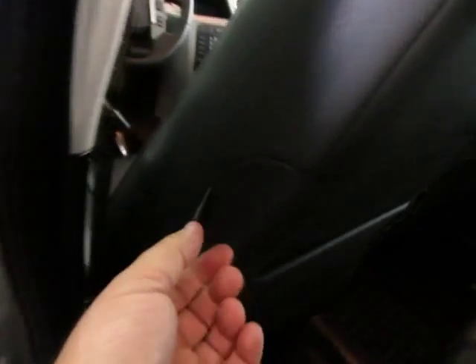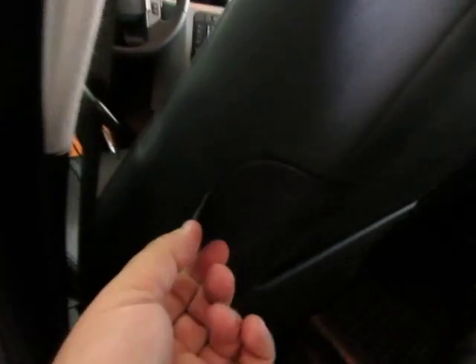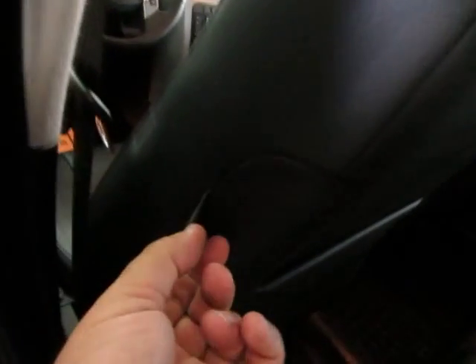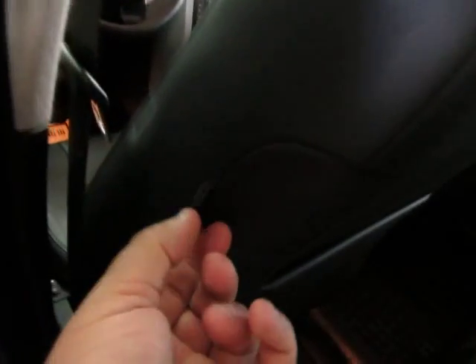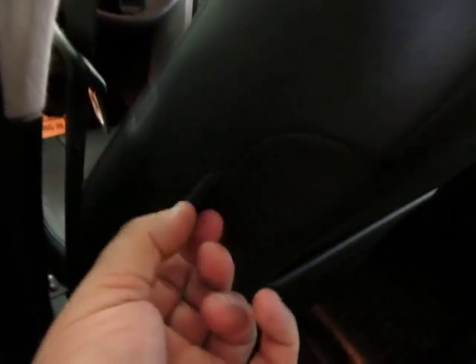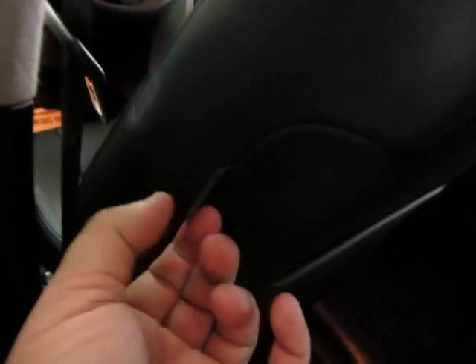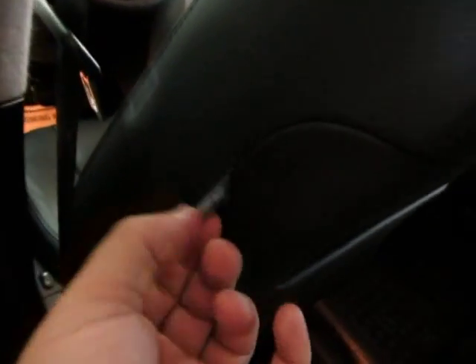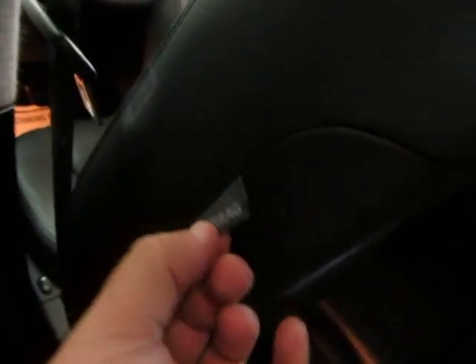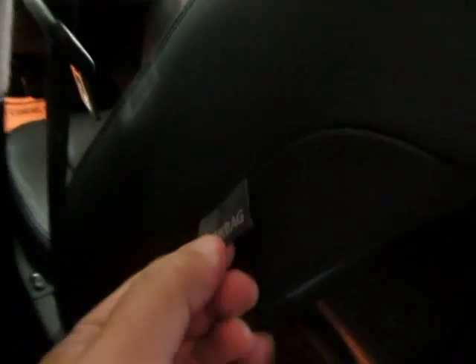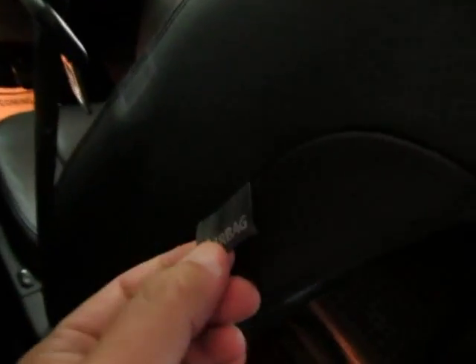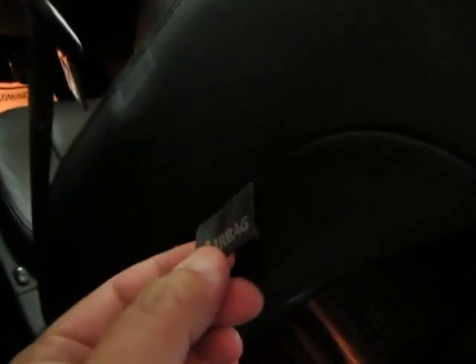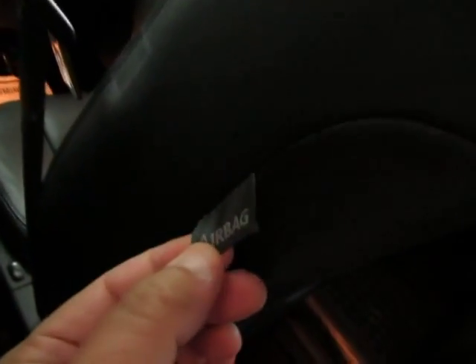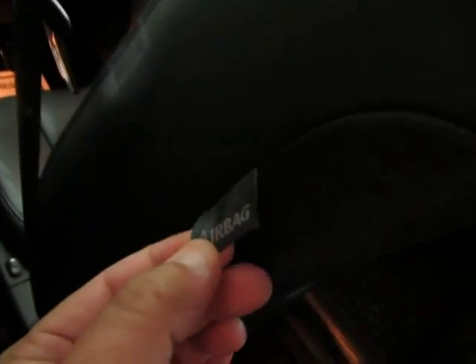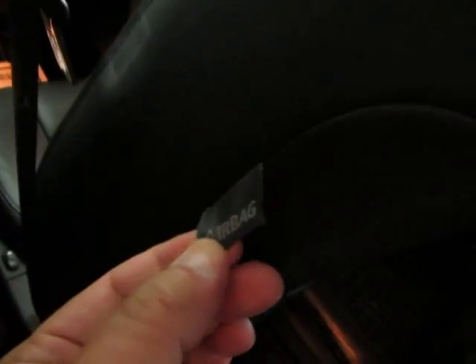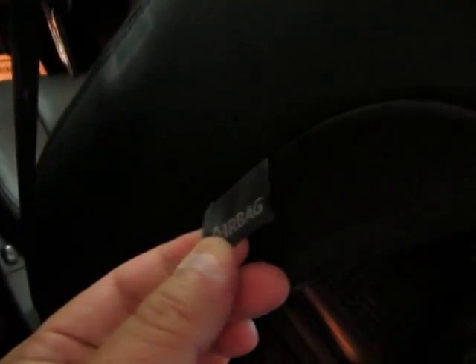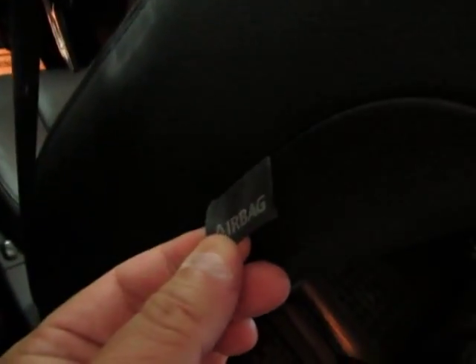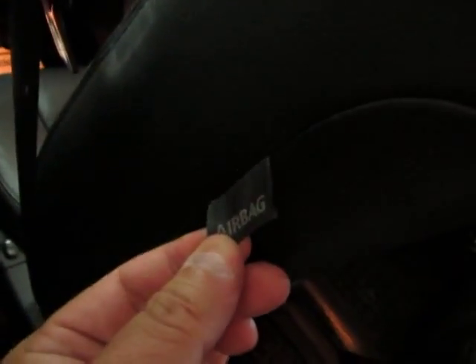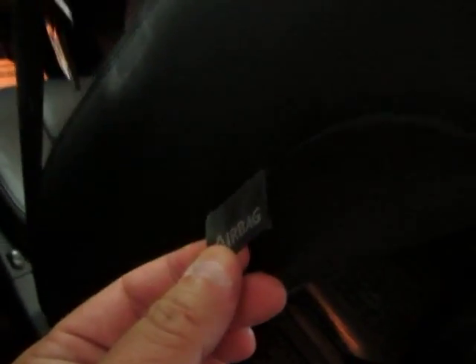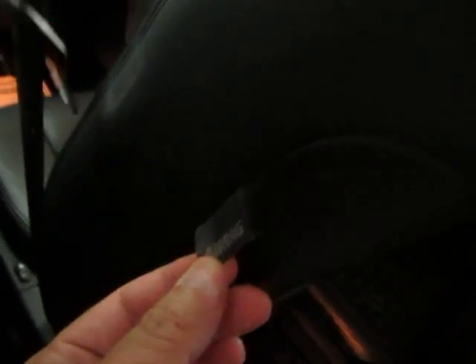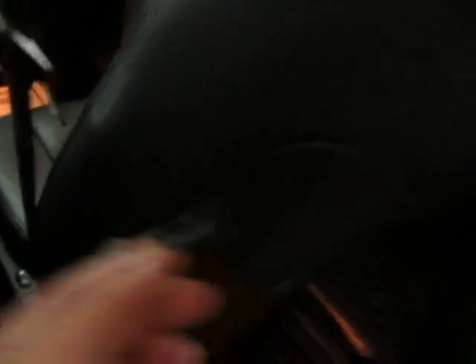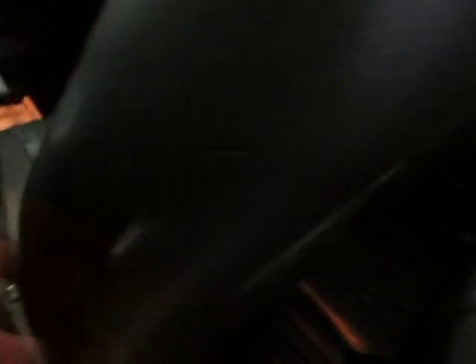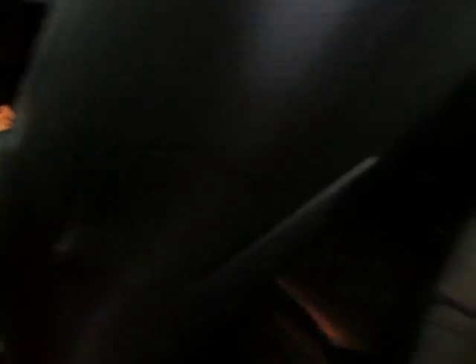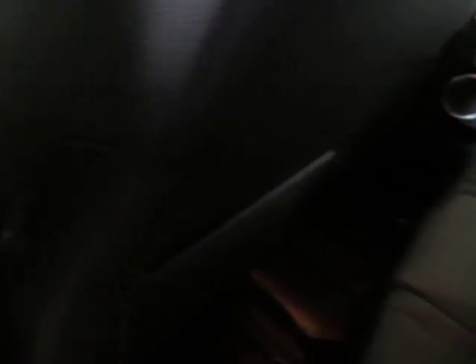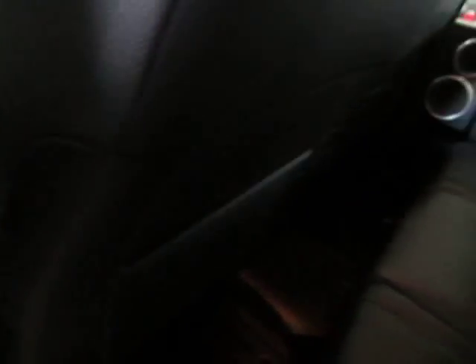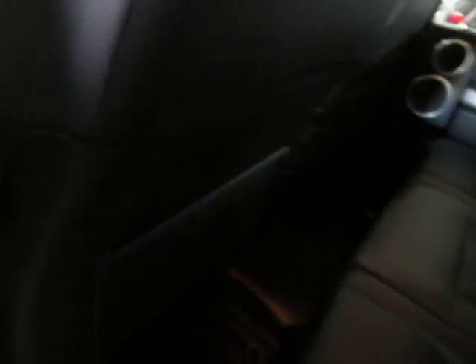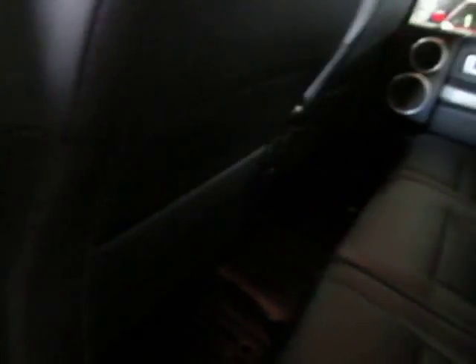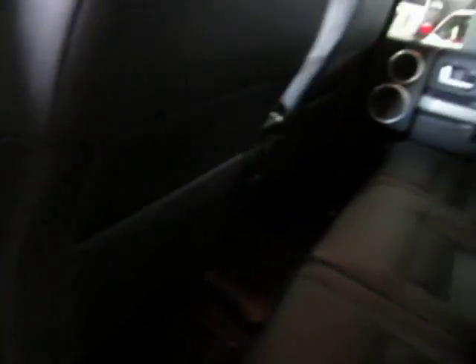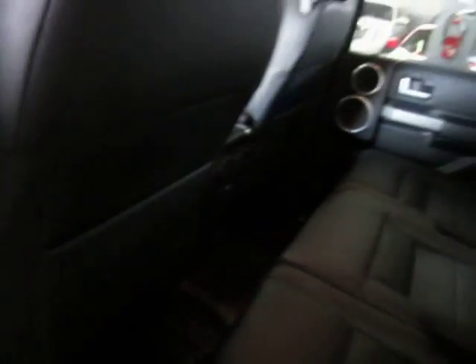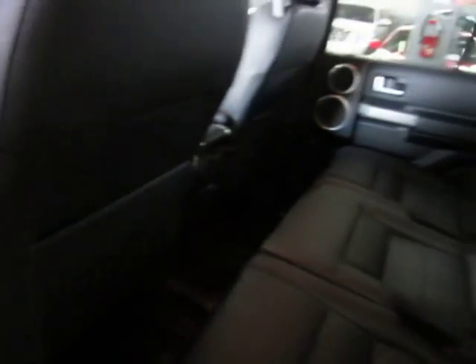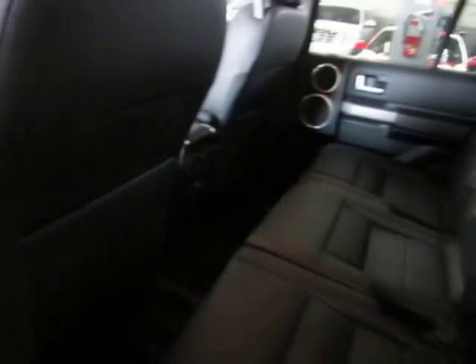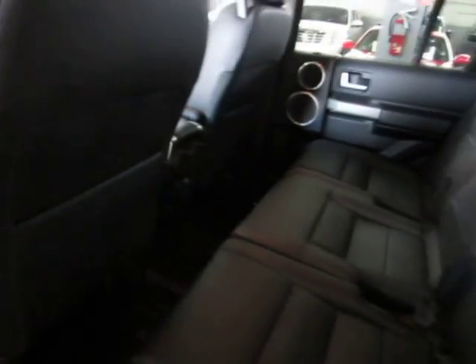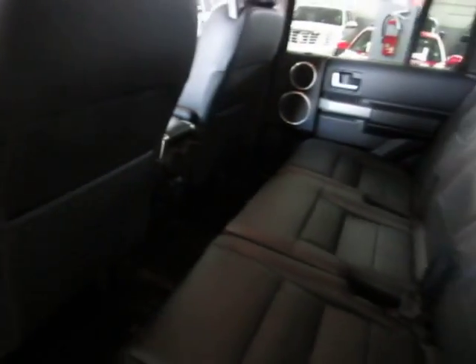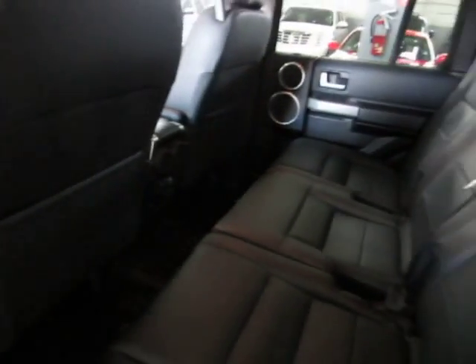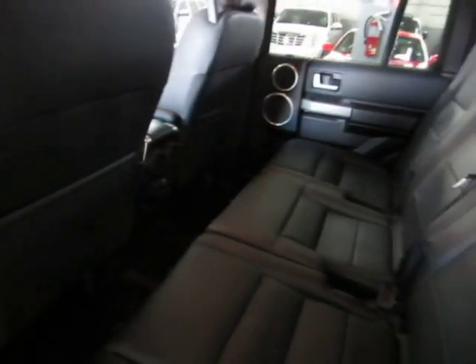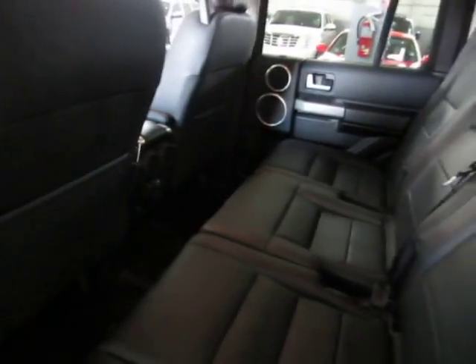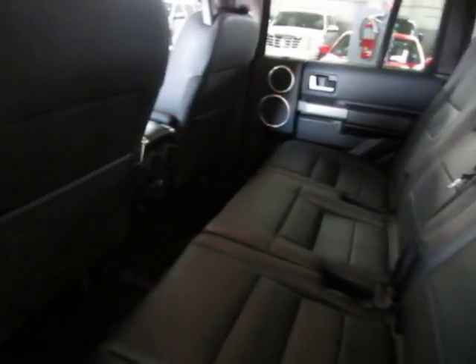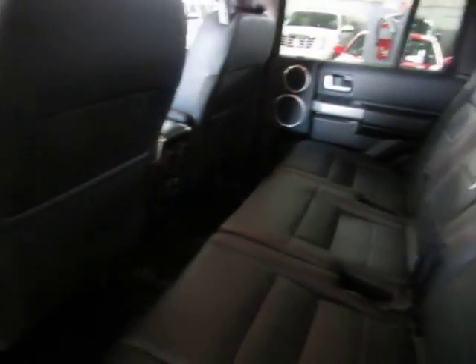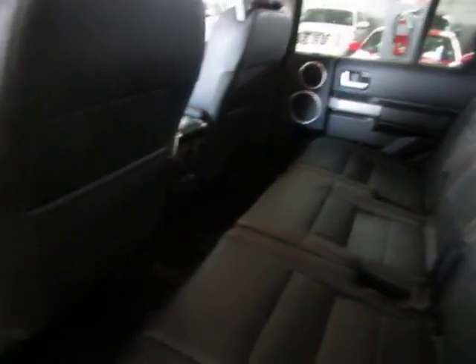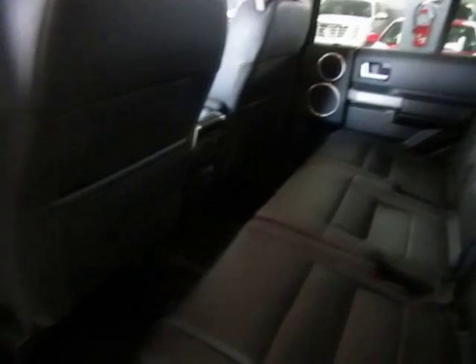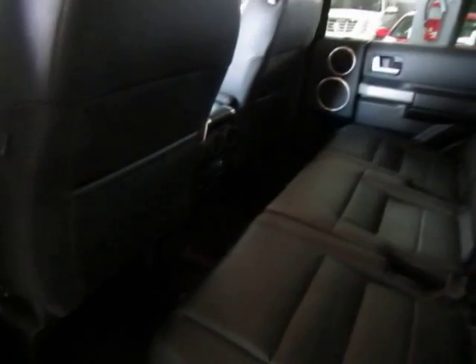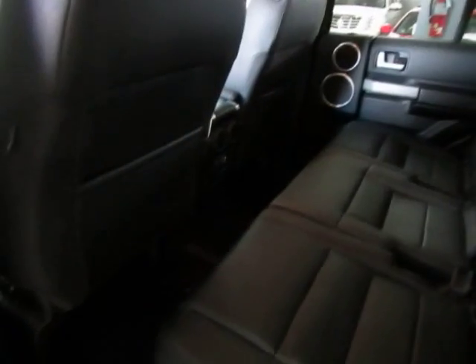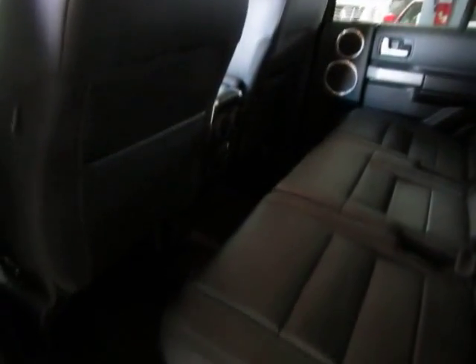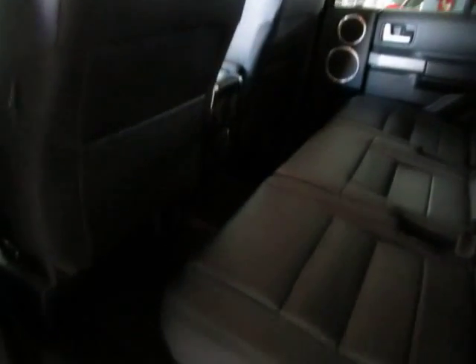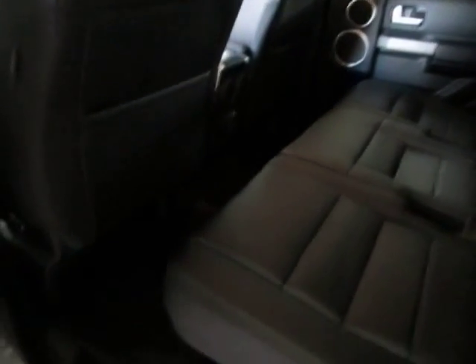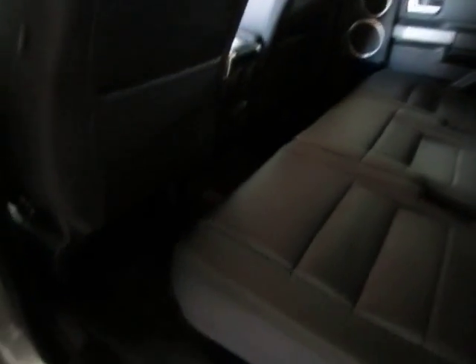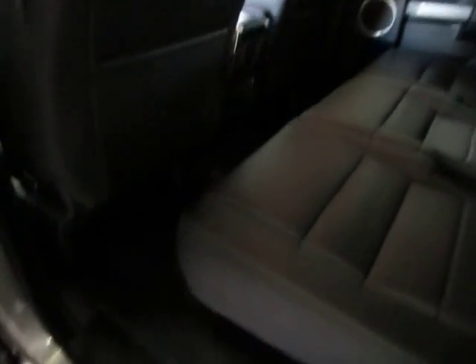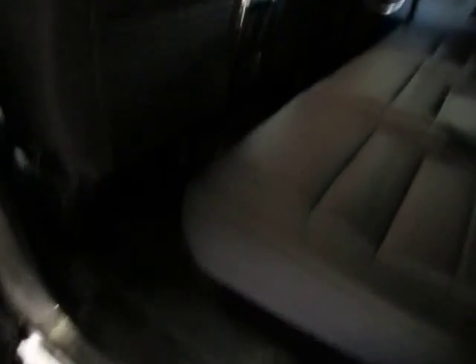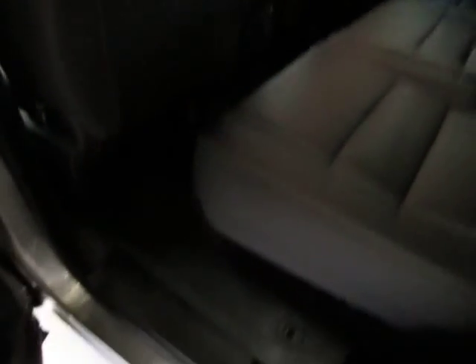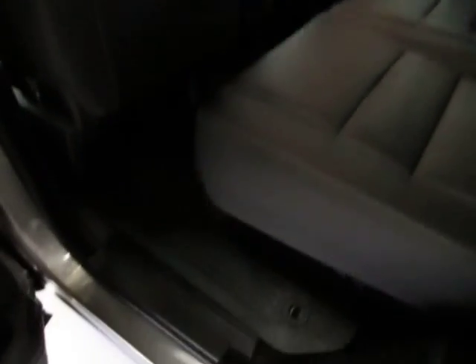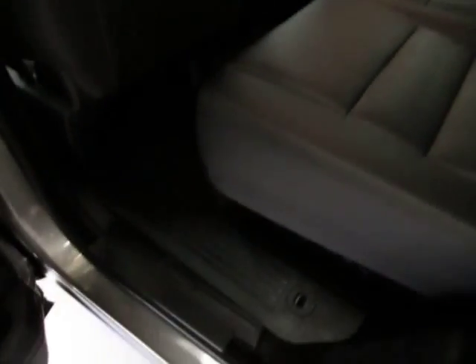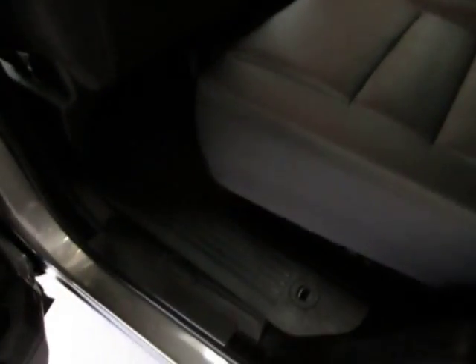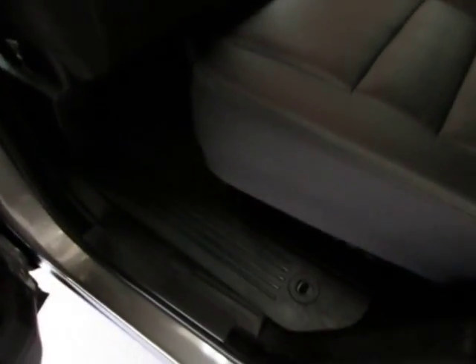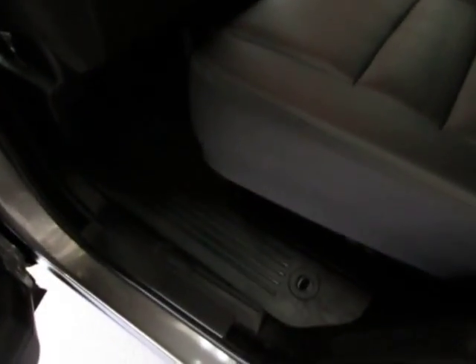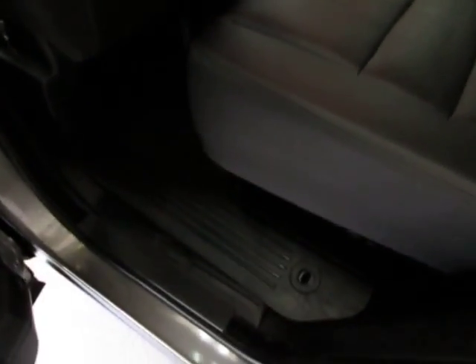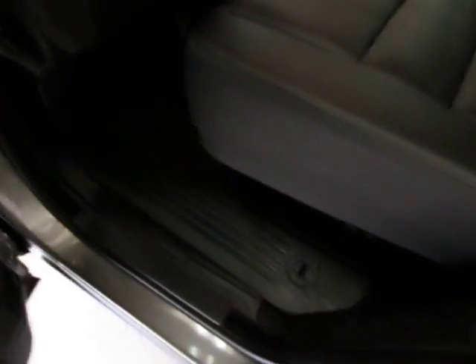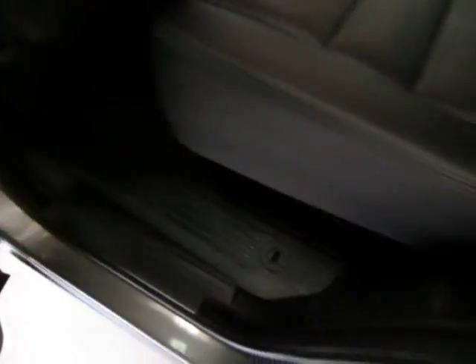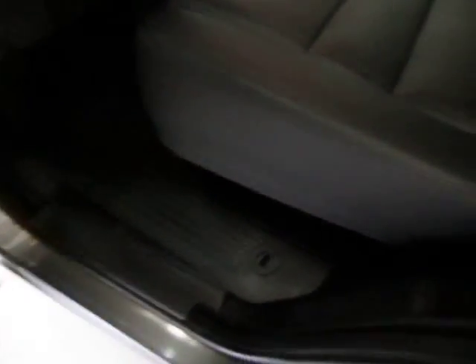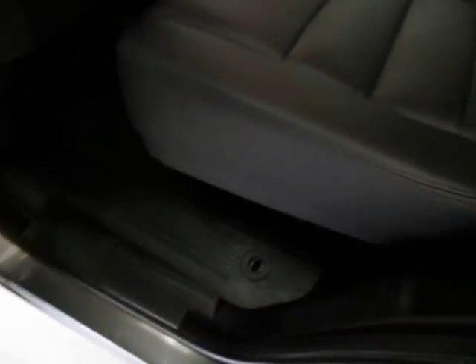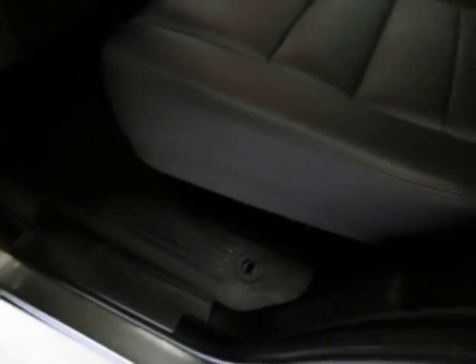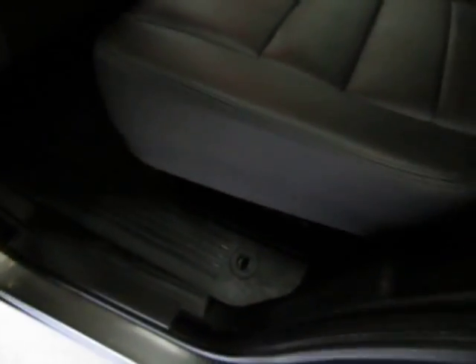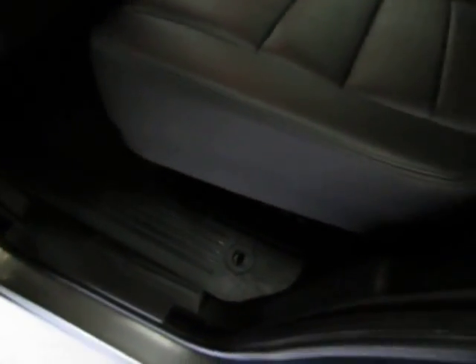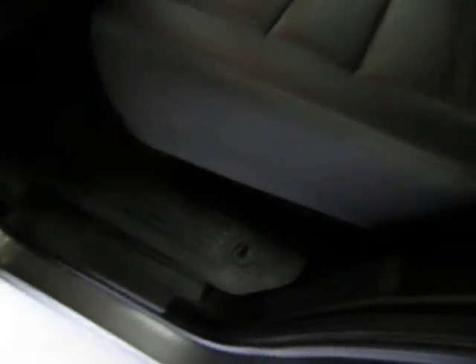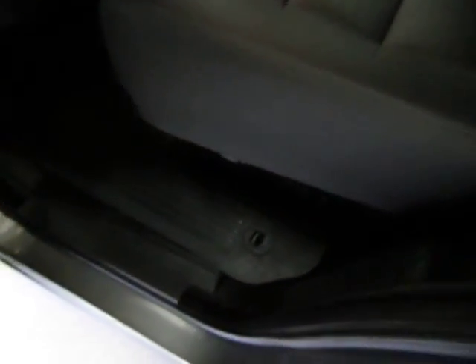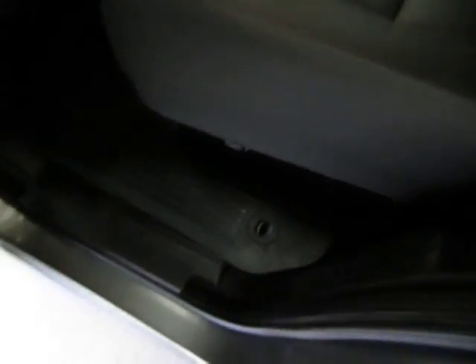Here's the side airbag I was telling you about earlier that we couldn't see from the front. We've also got the rugged mats back here as well.